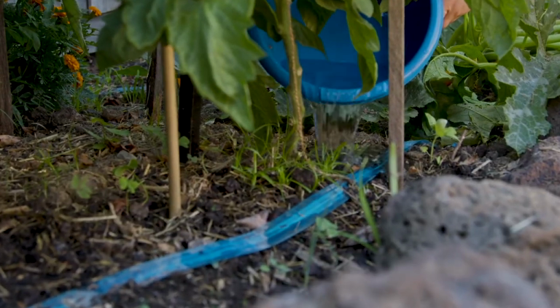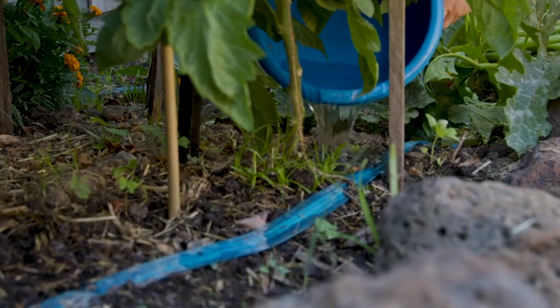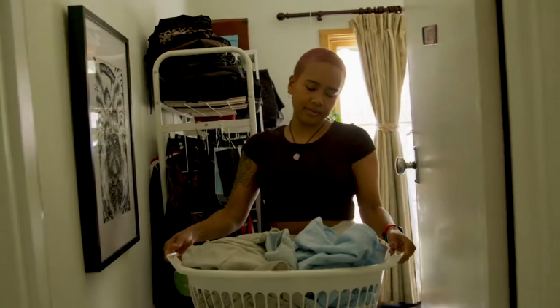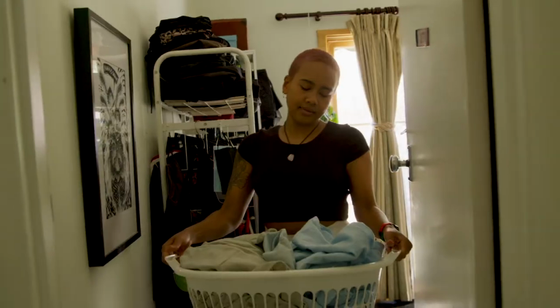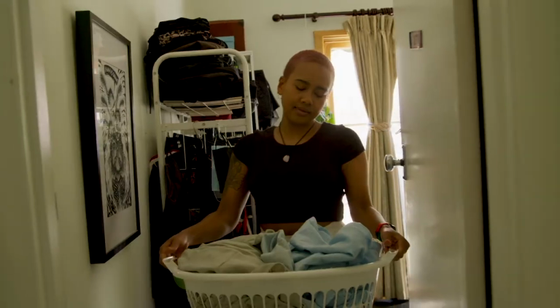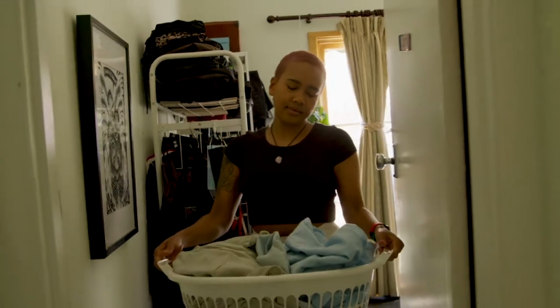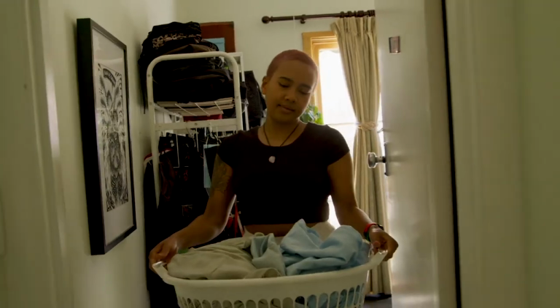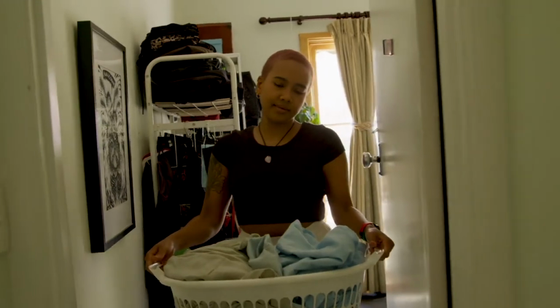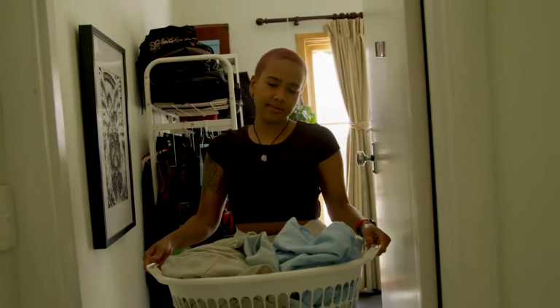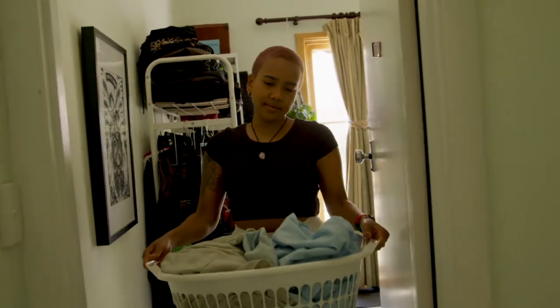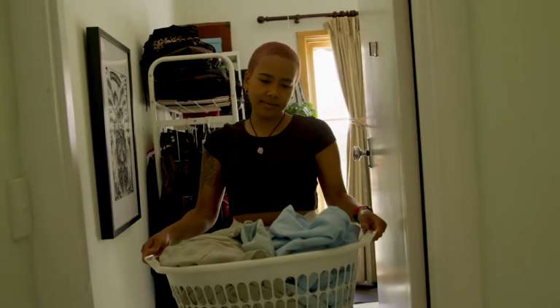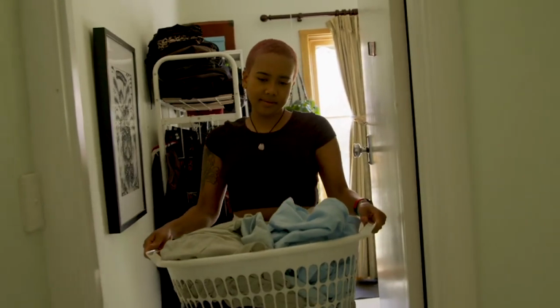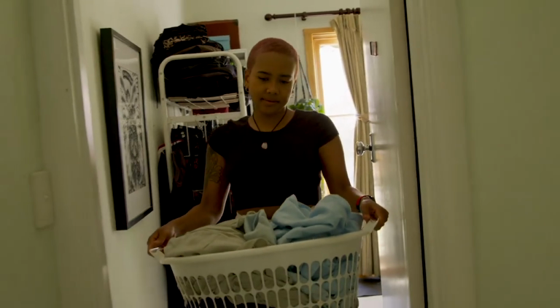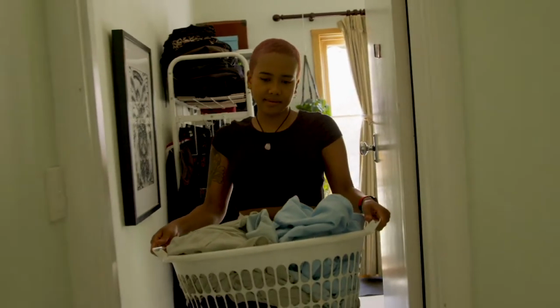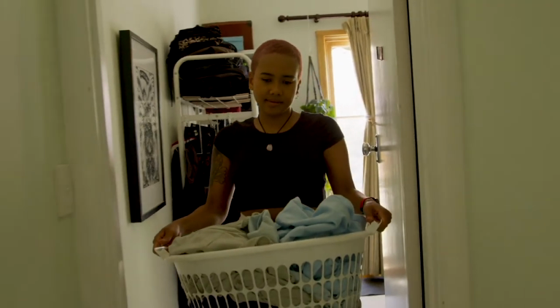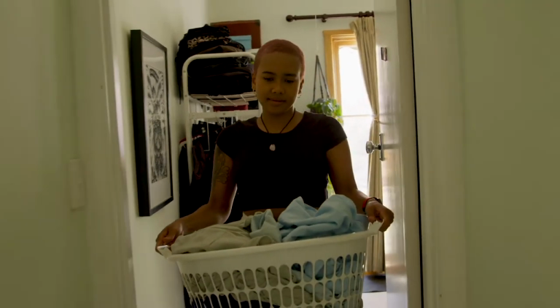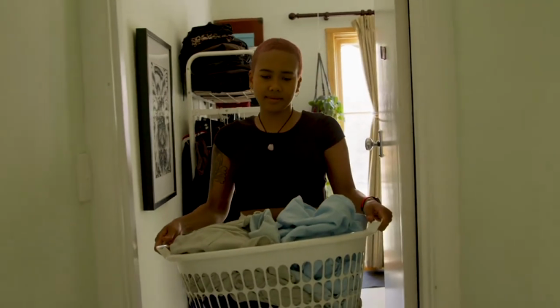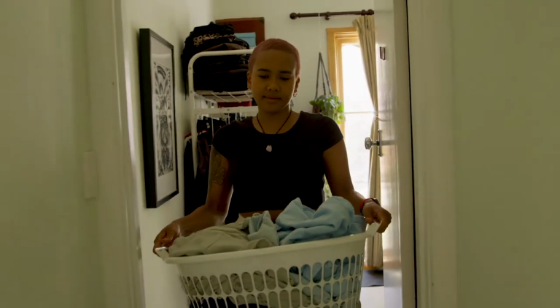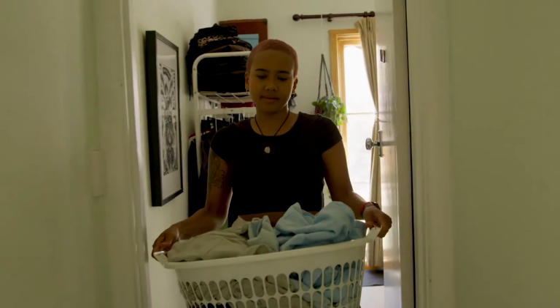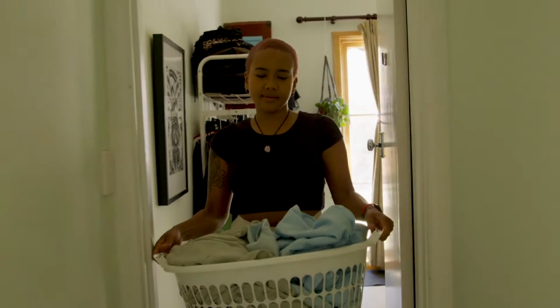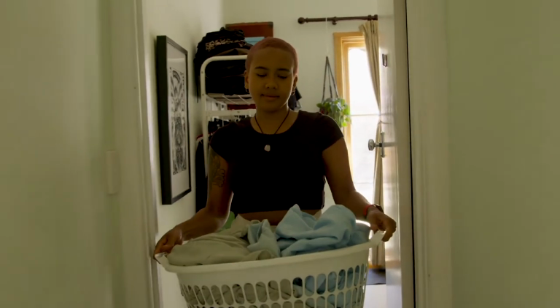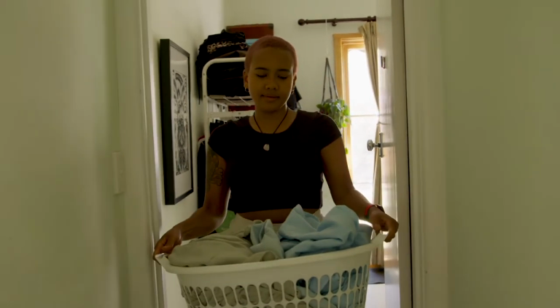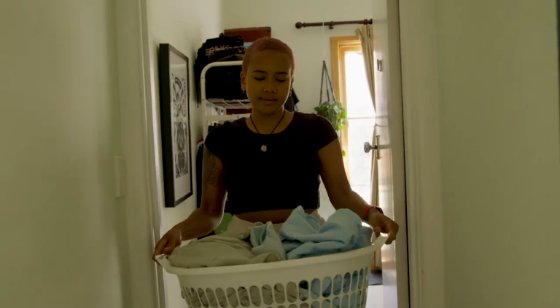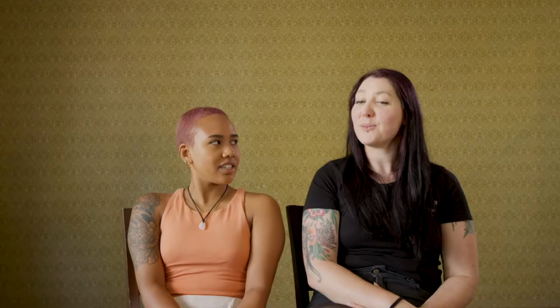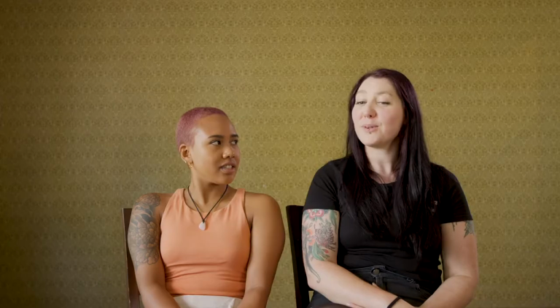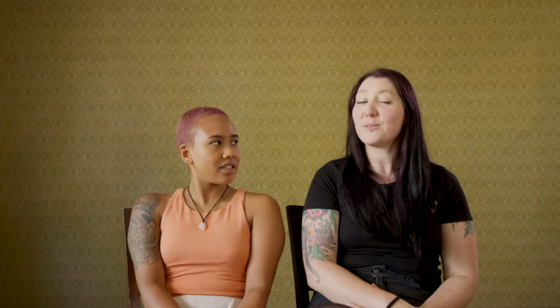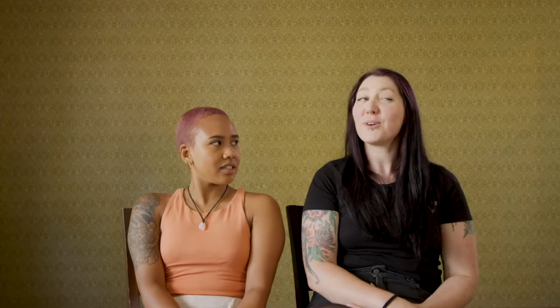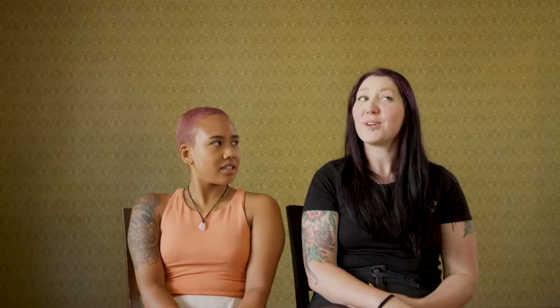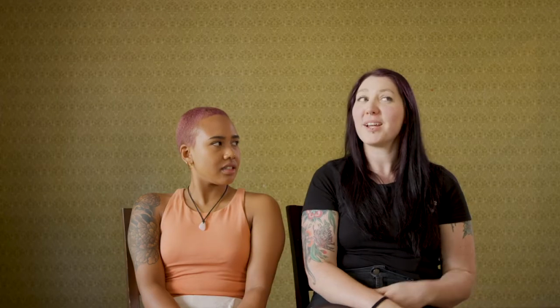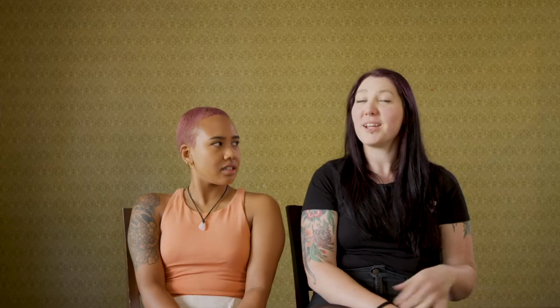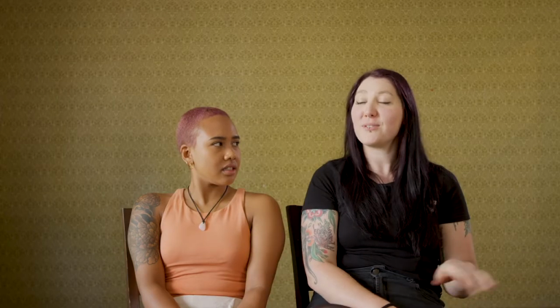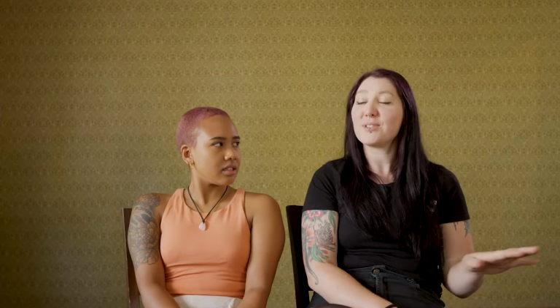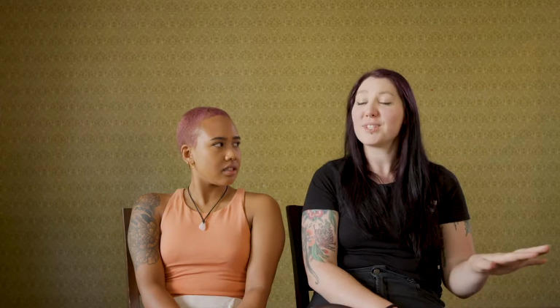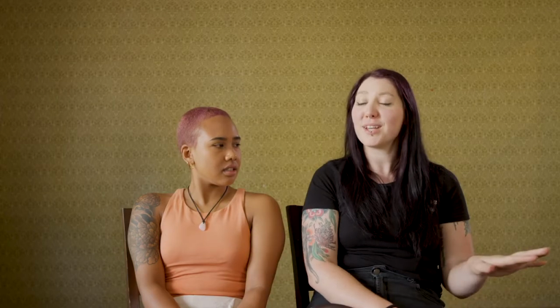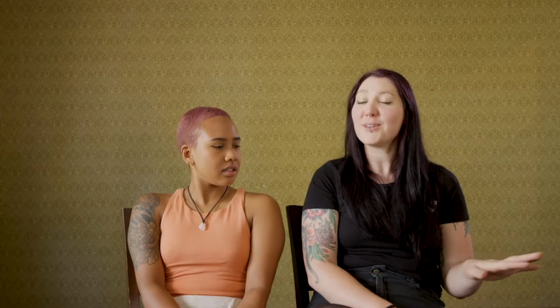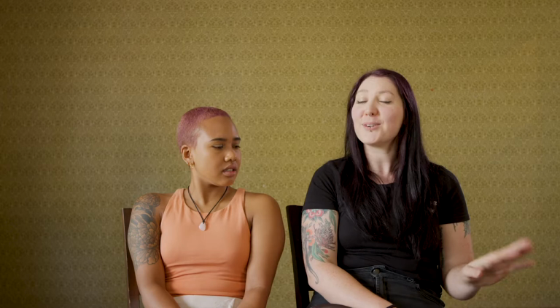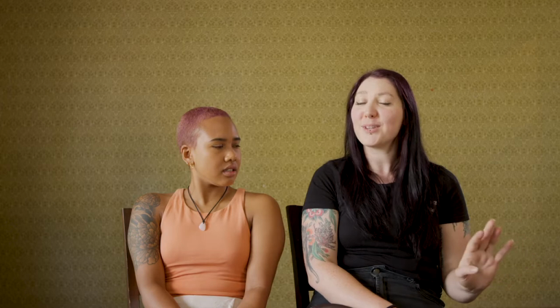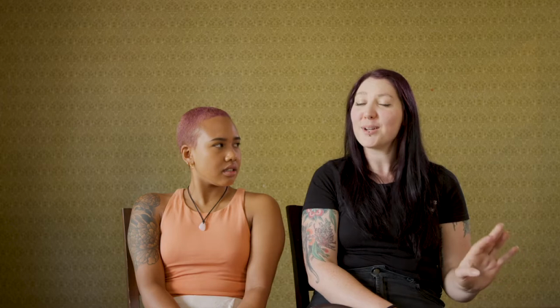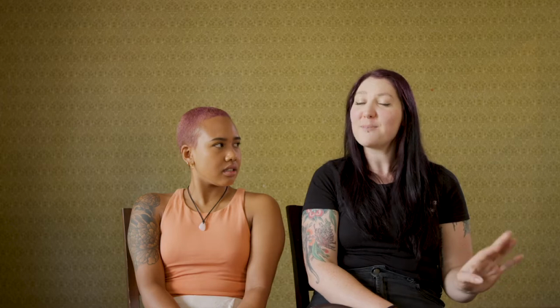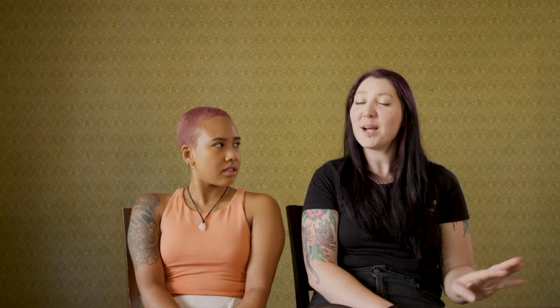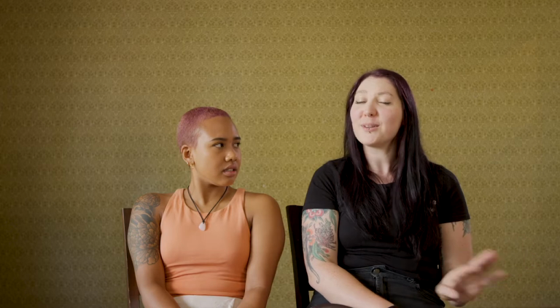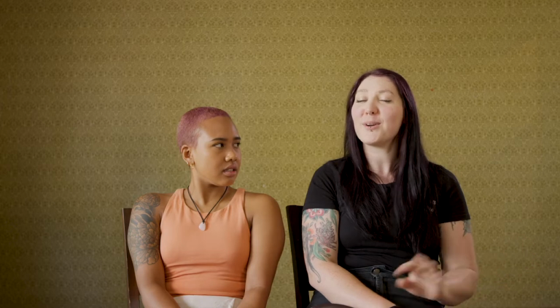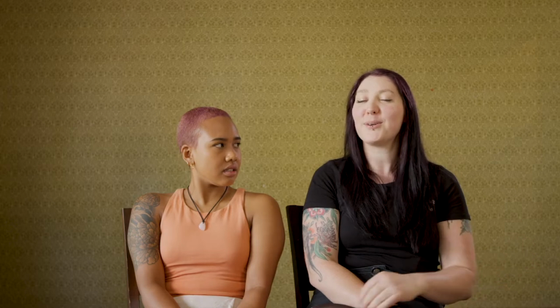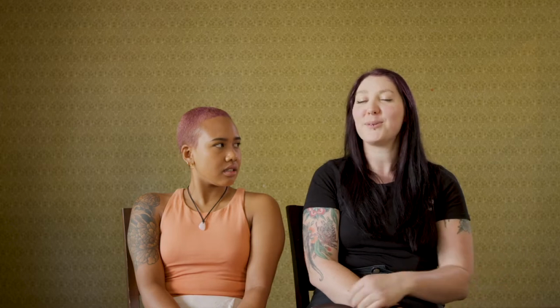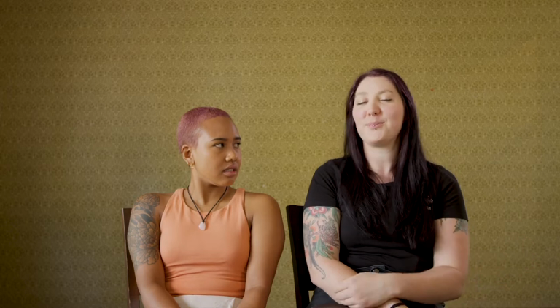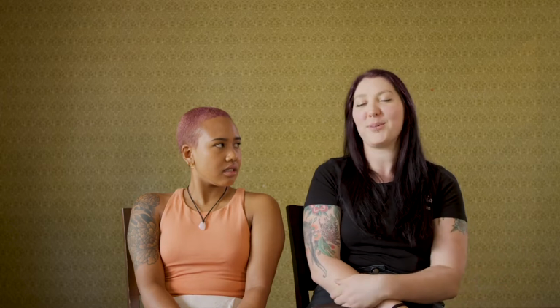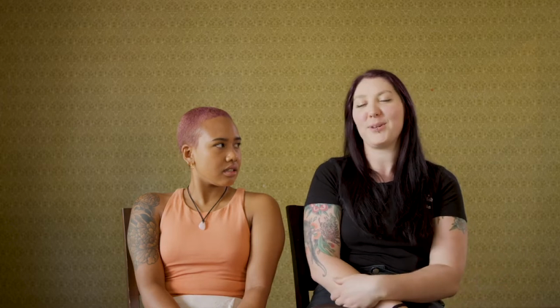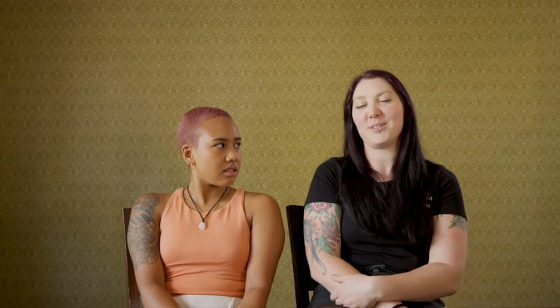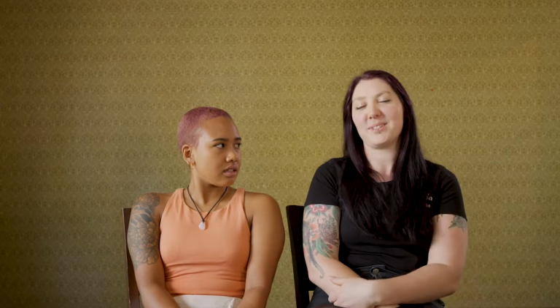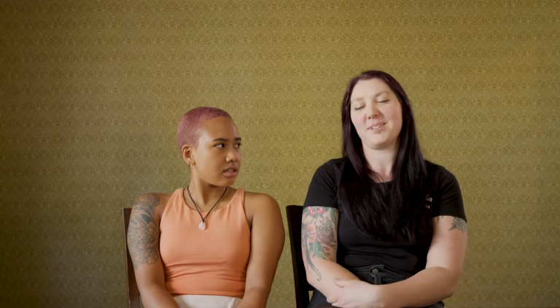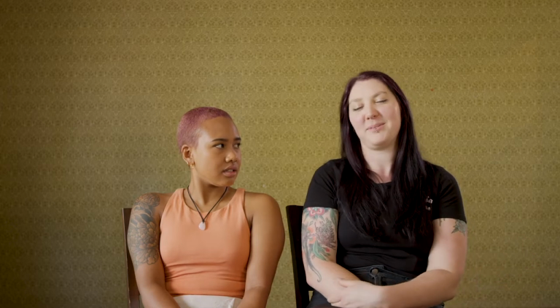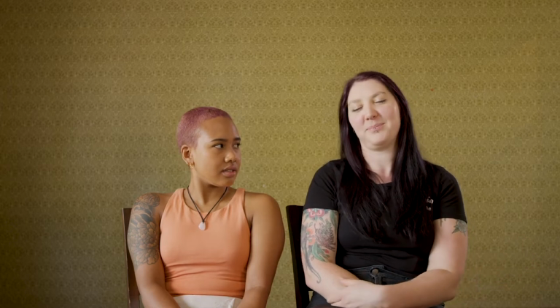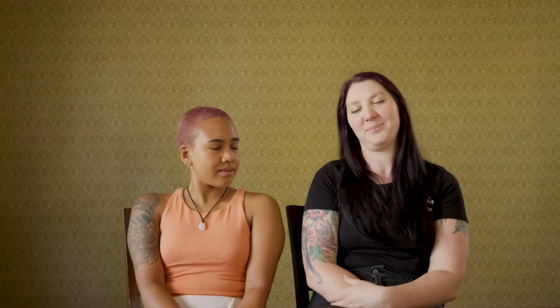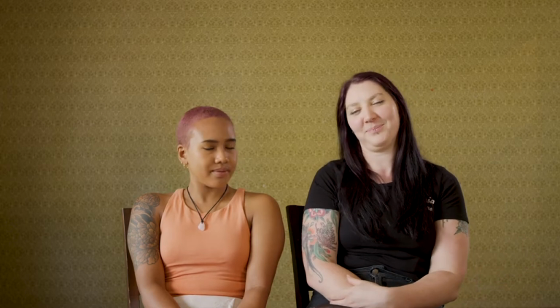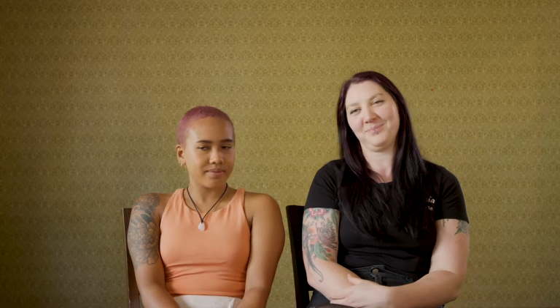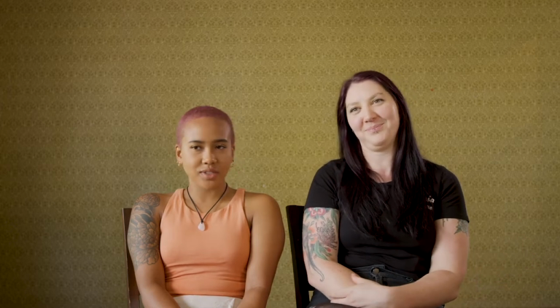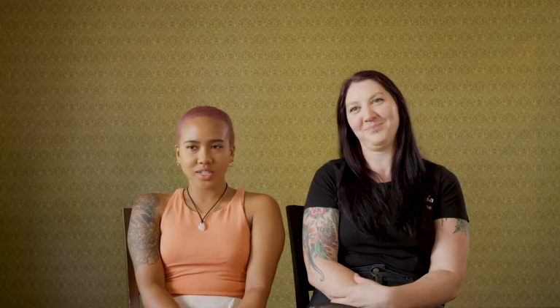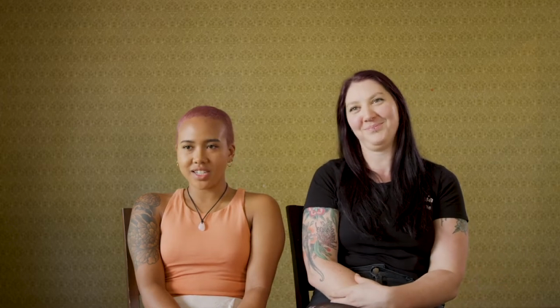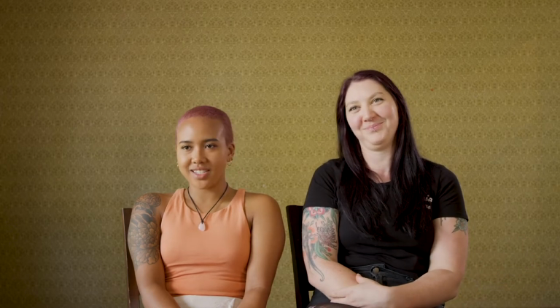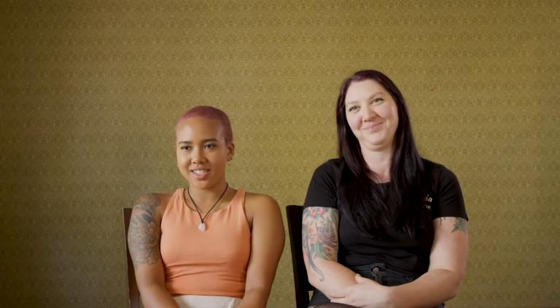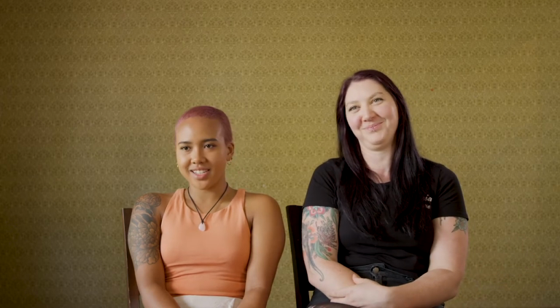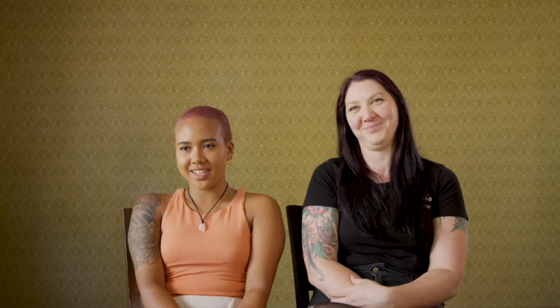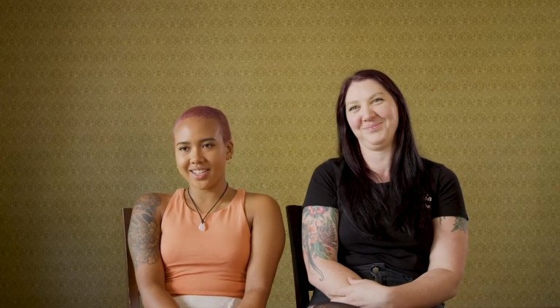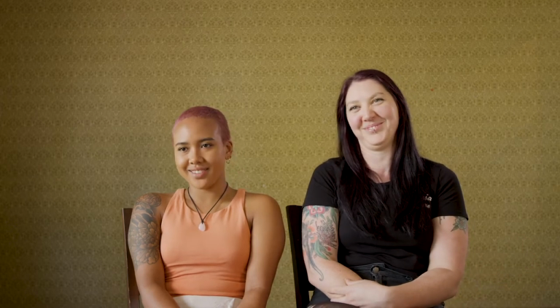We do bigger loads of washing. We've got a 'if it's yellow, let it mellow' policy. She likes to say that.